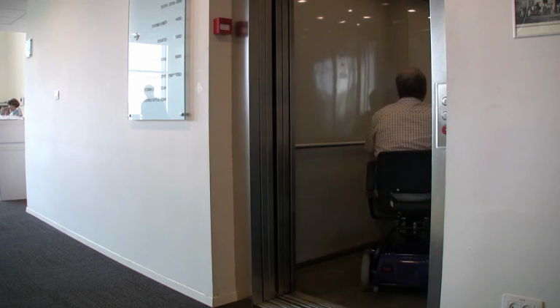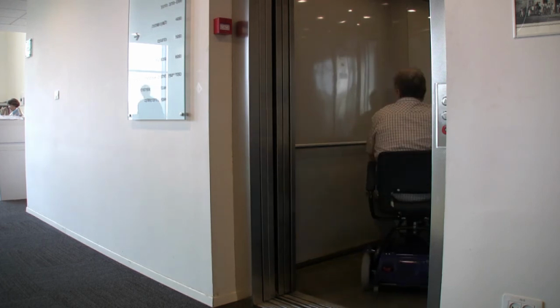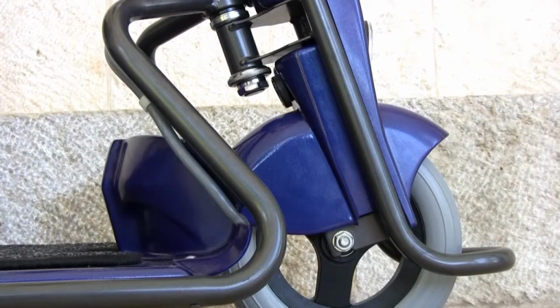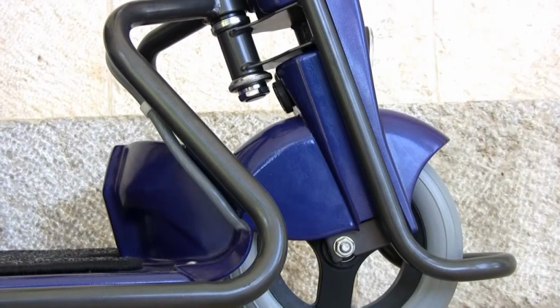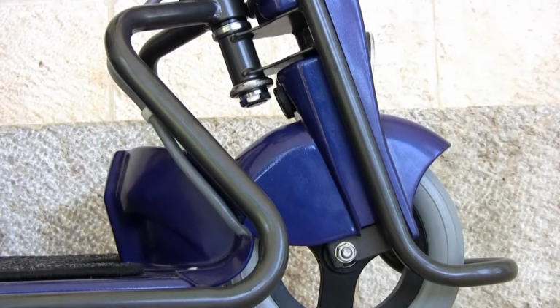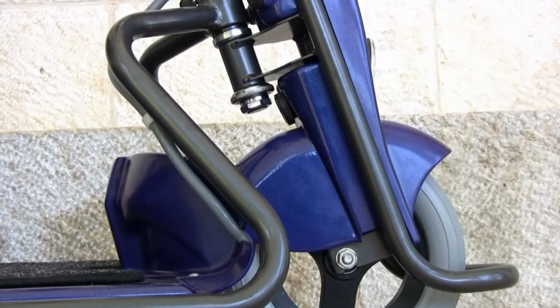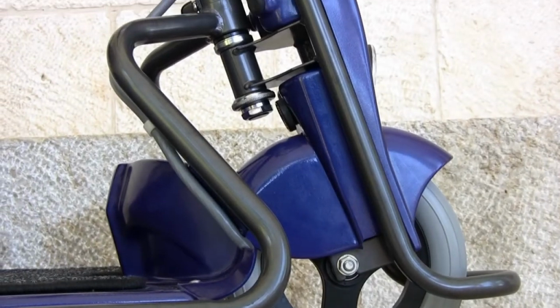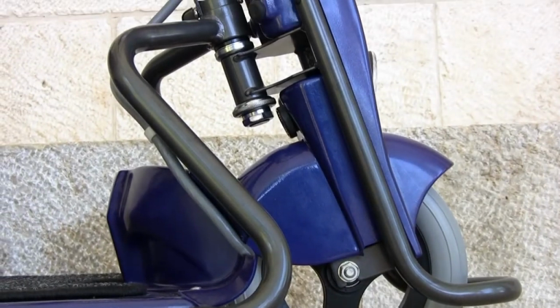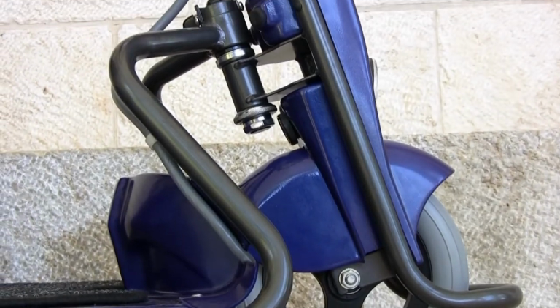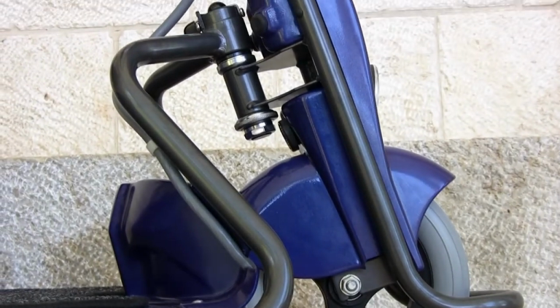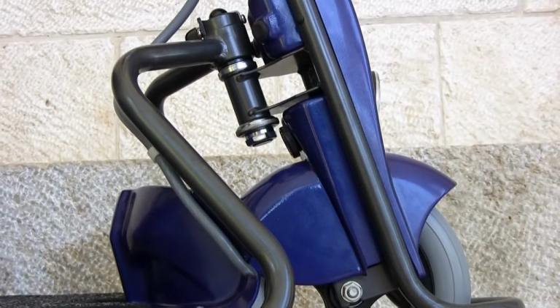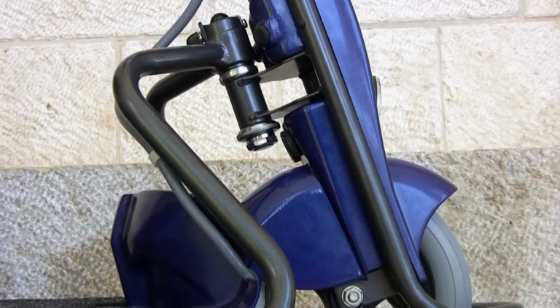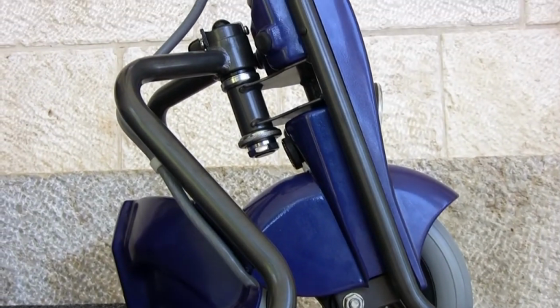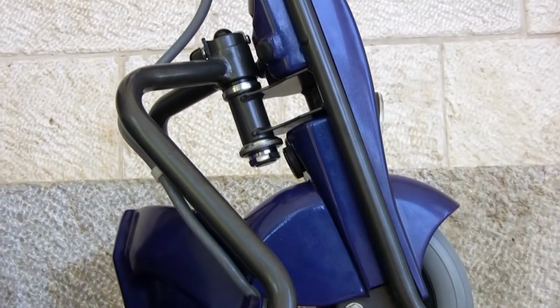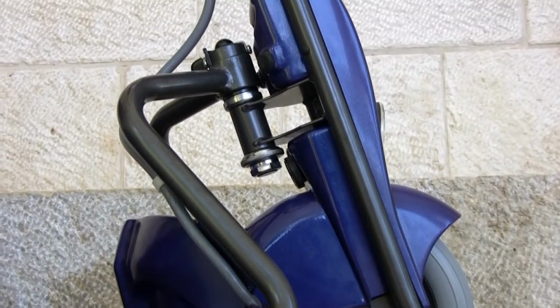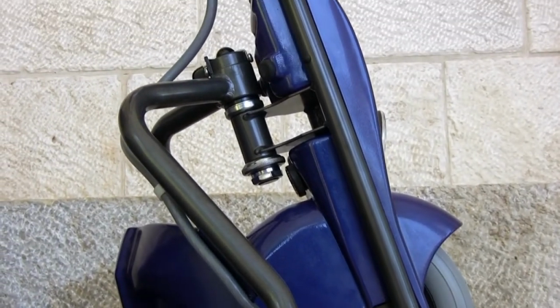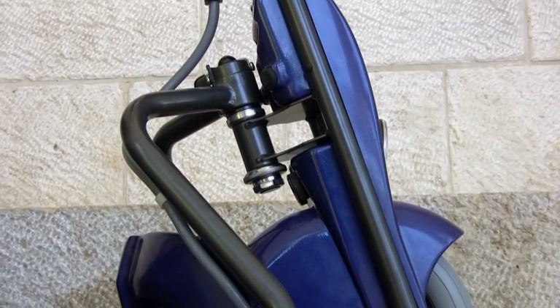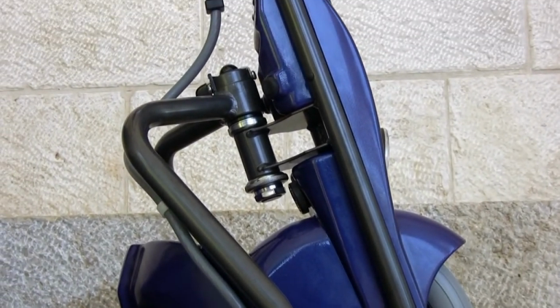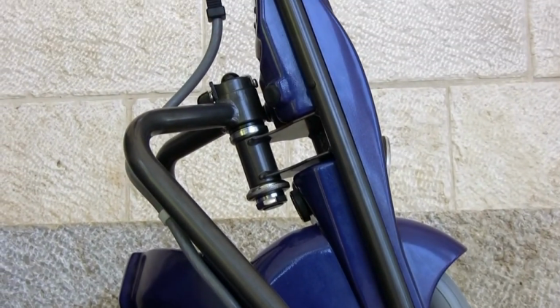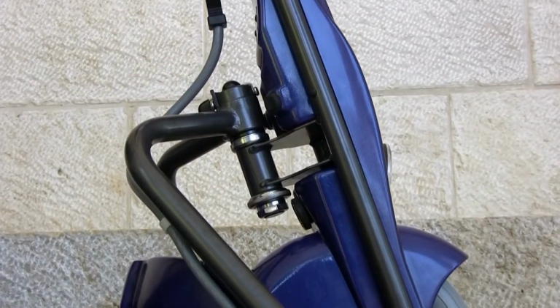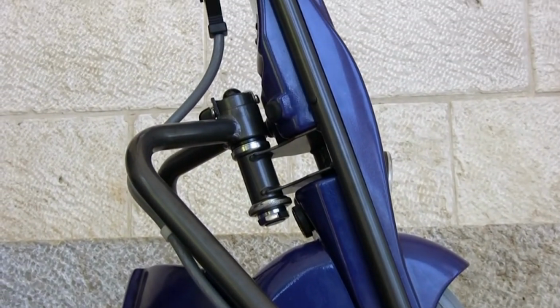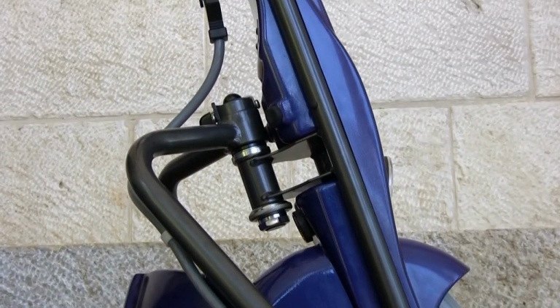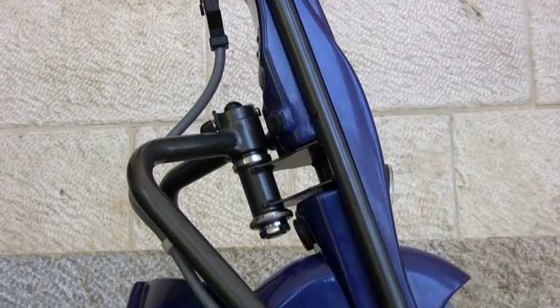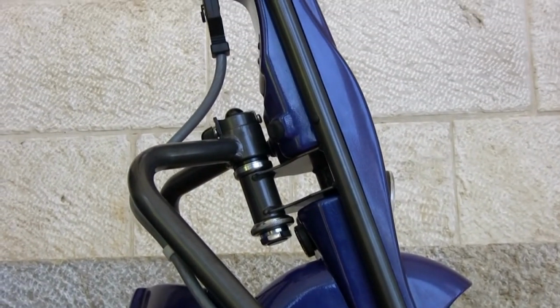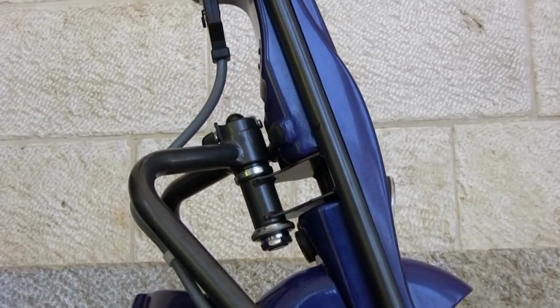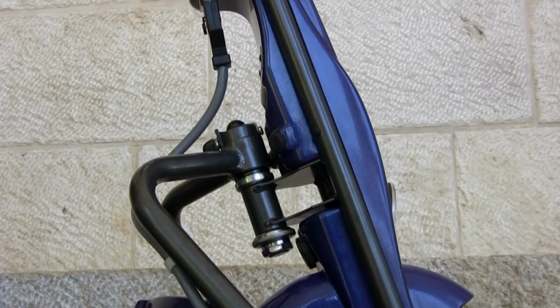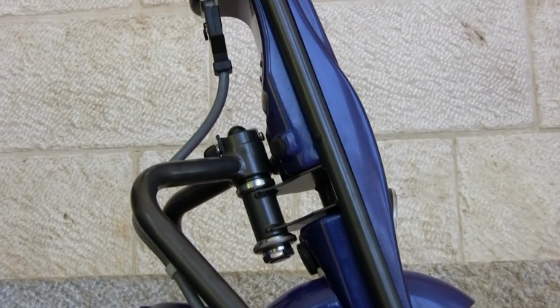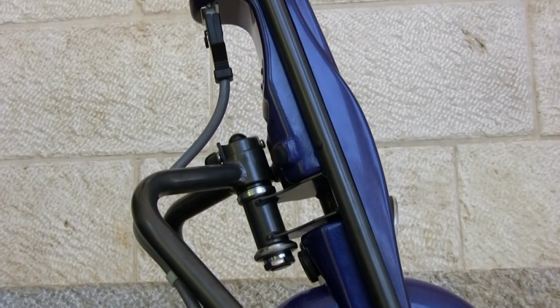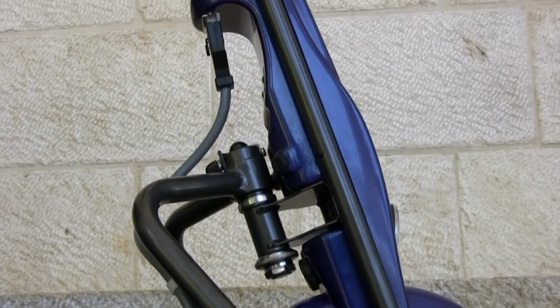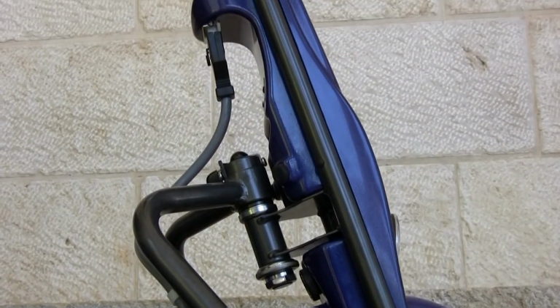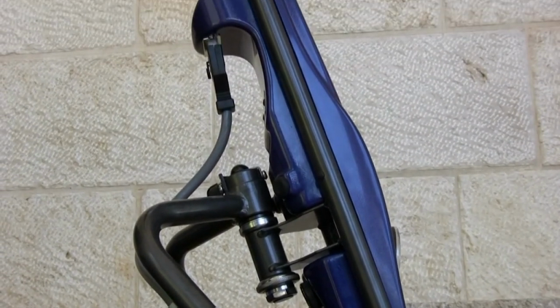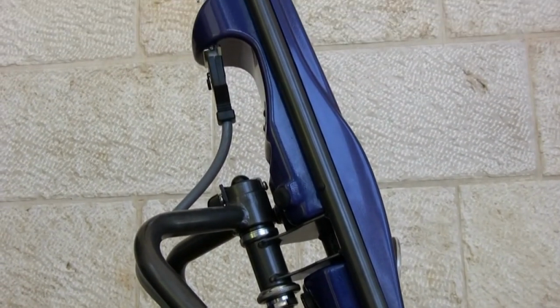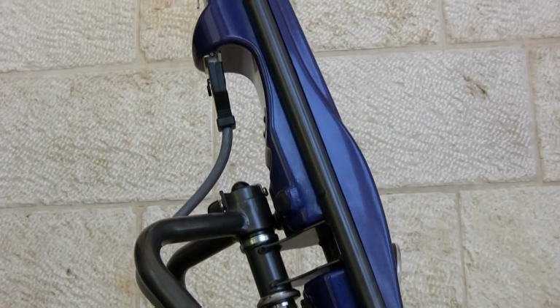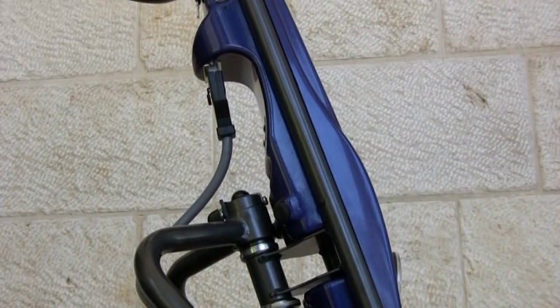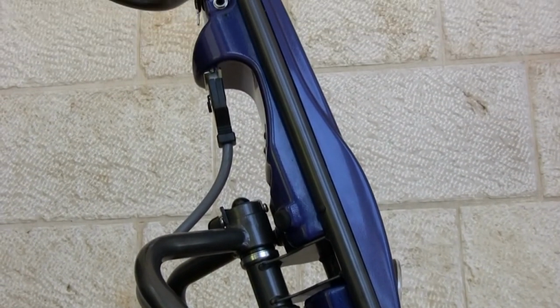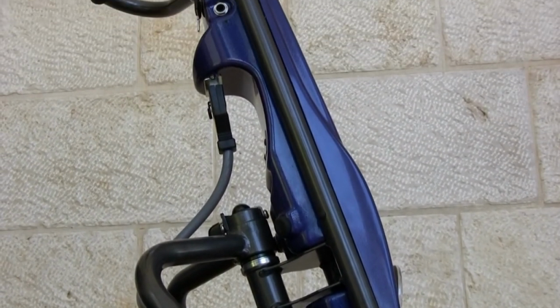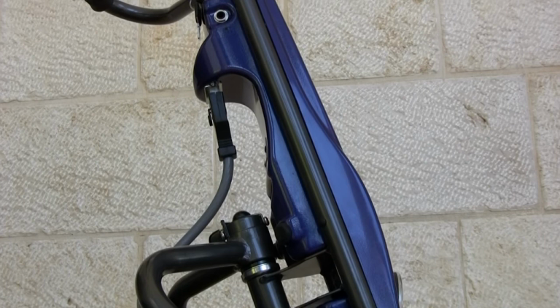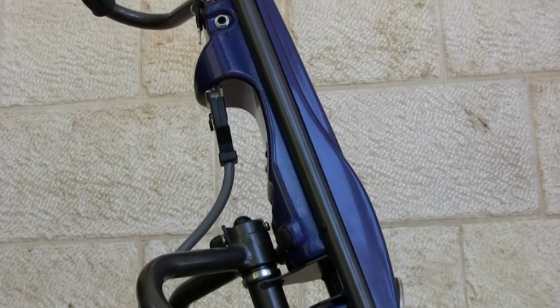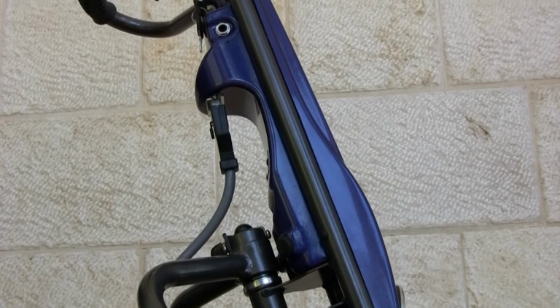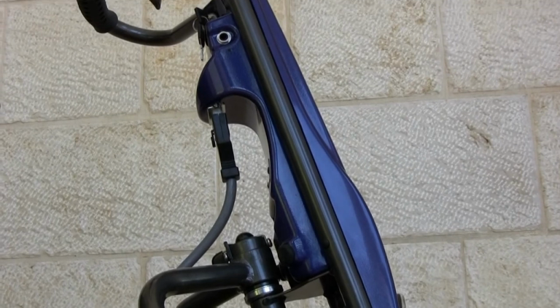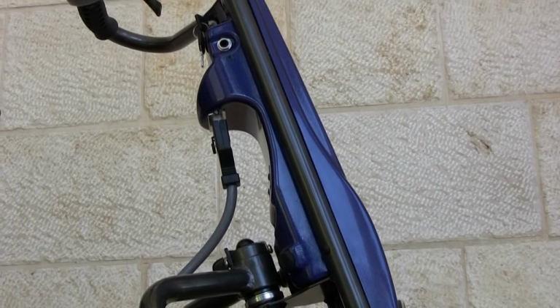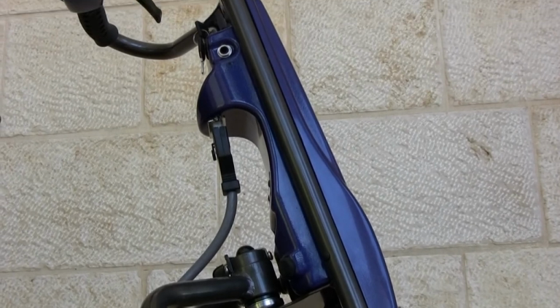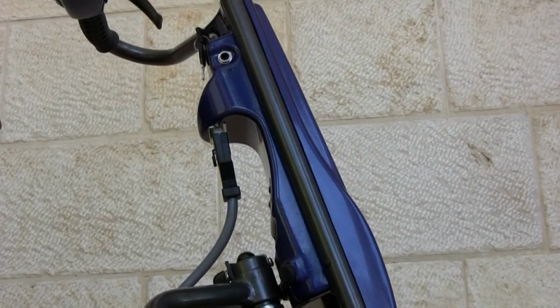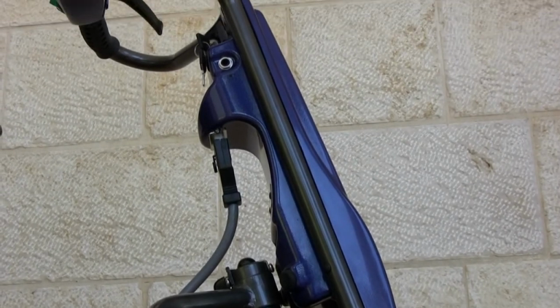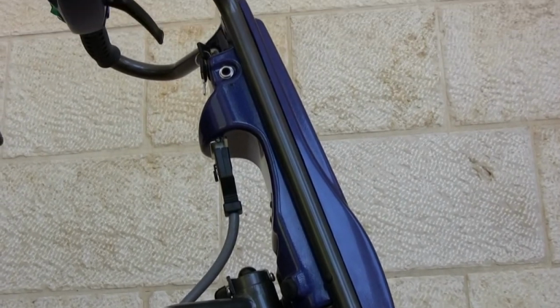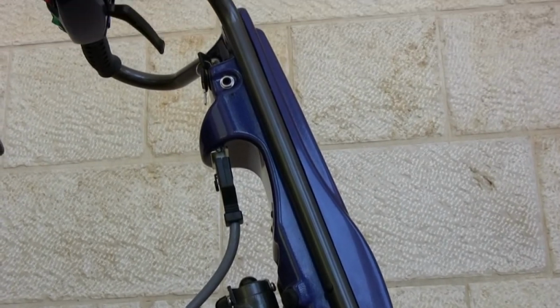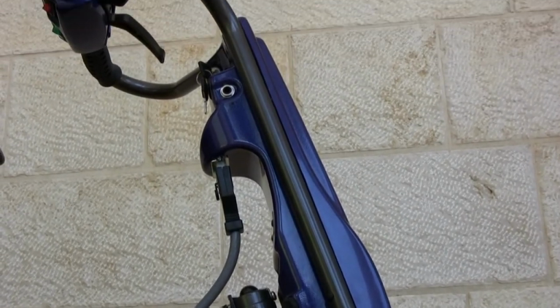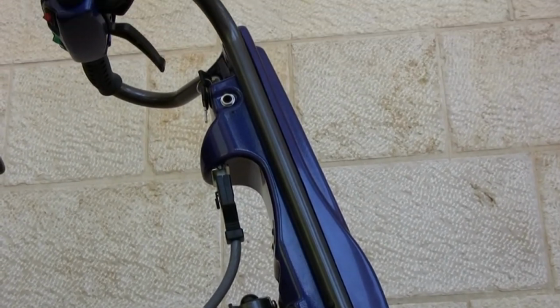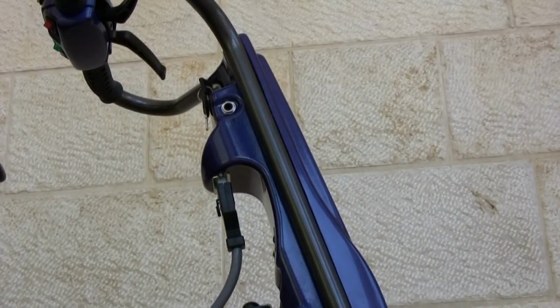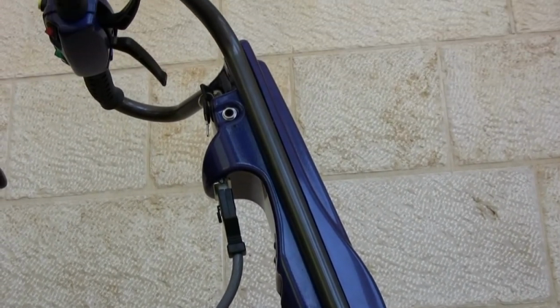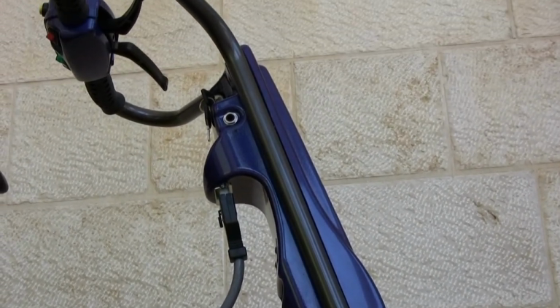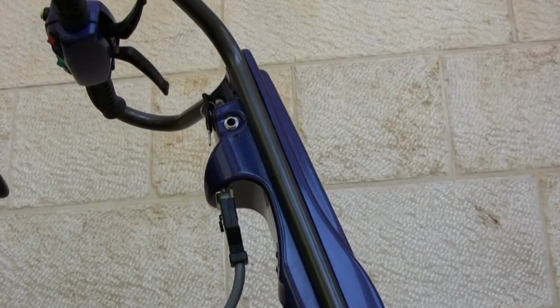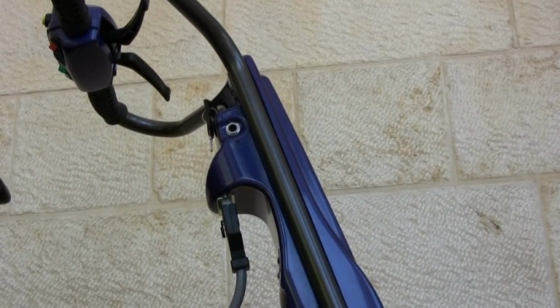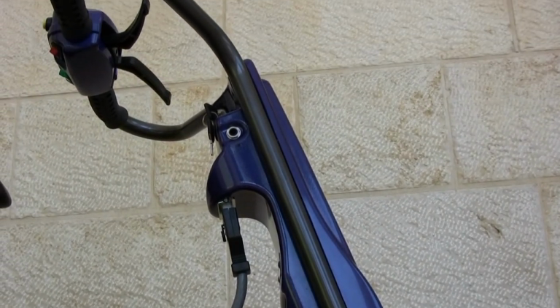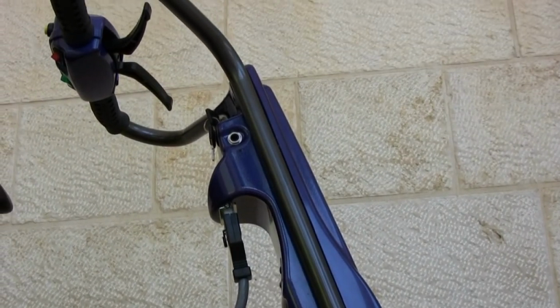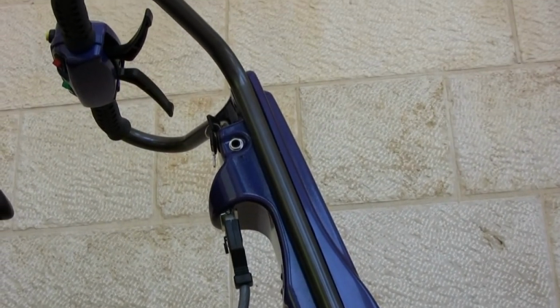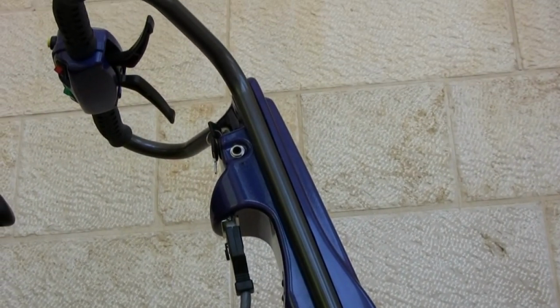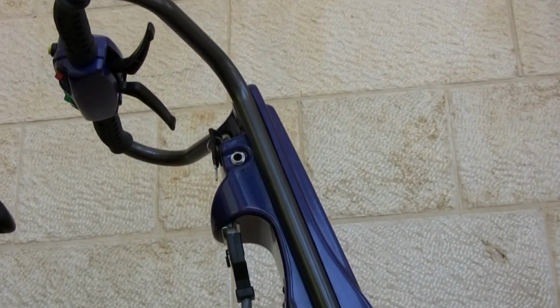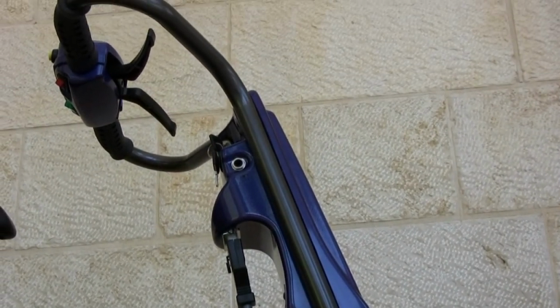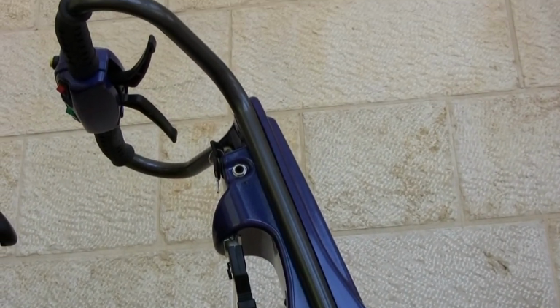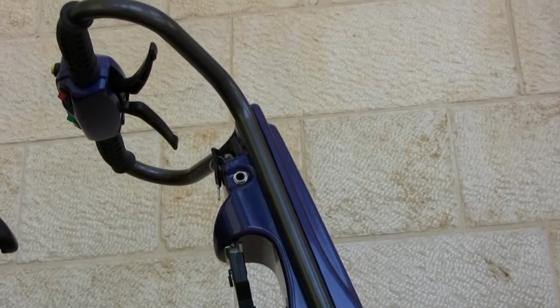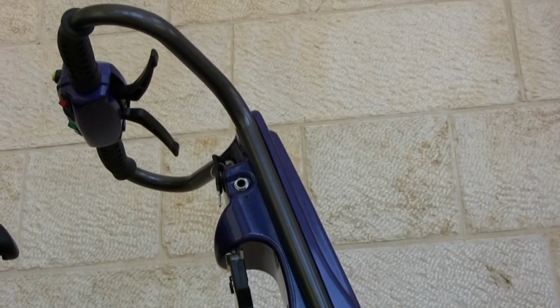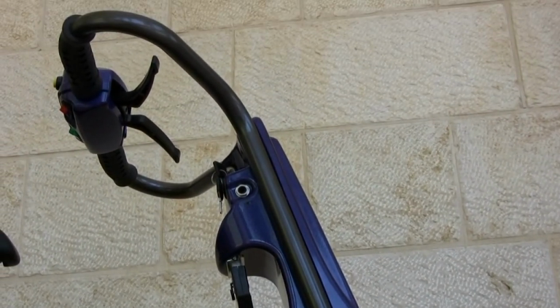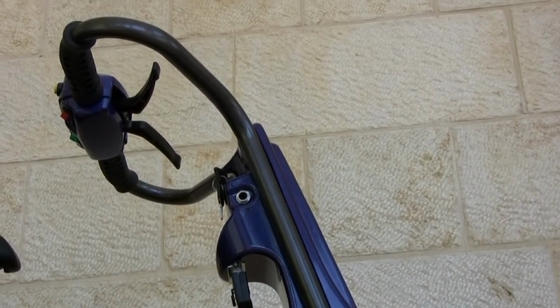The Superlite's special frame combines shock-absorbing with strength. It can carry up to 300 pounds.